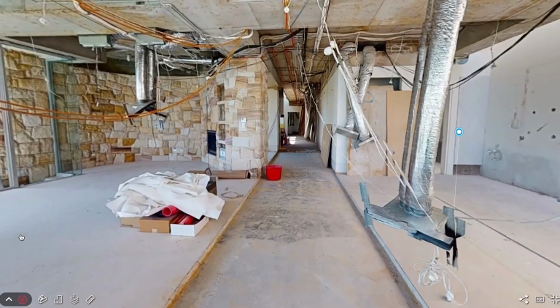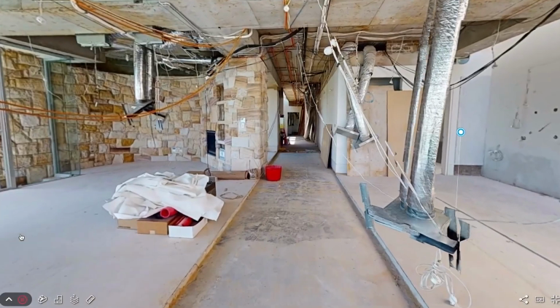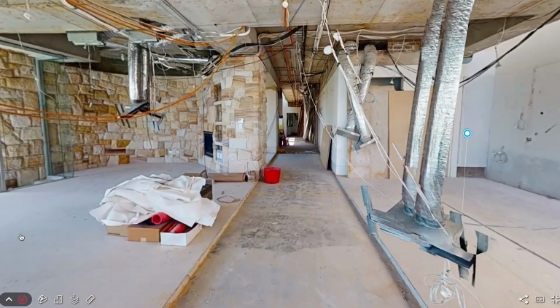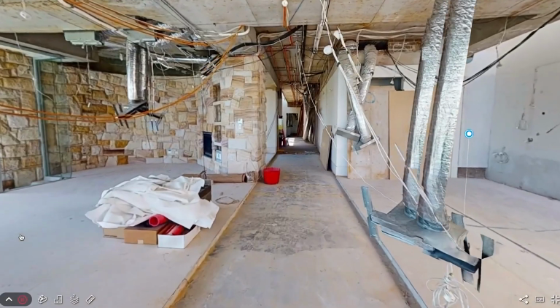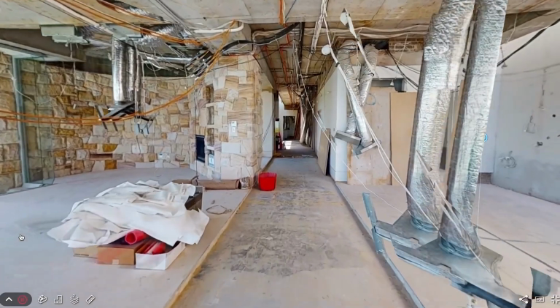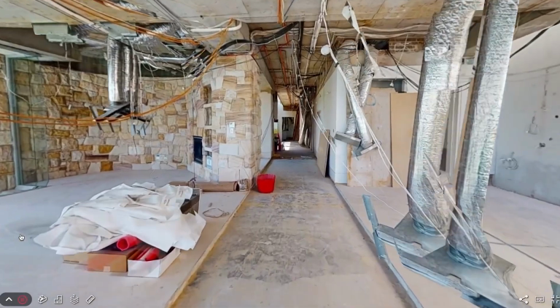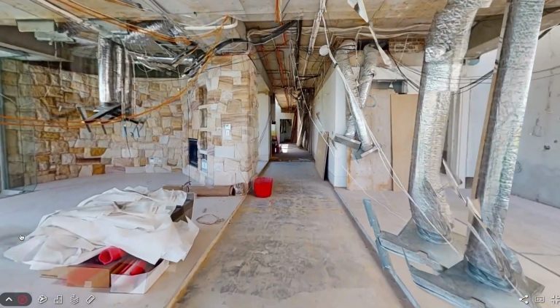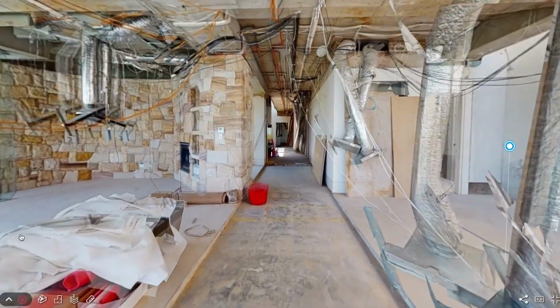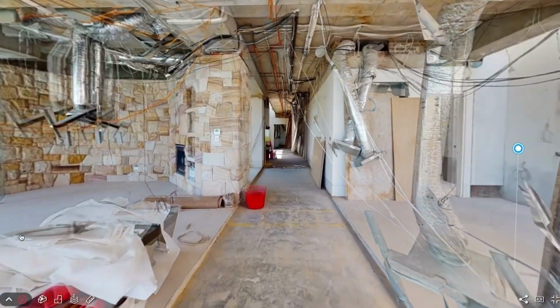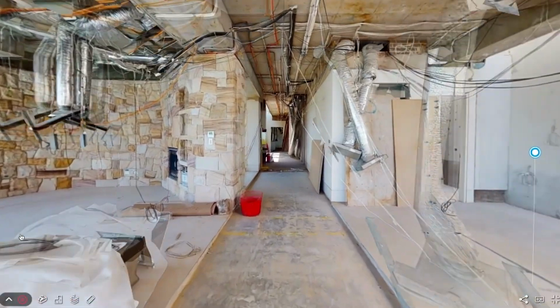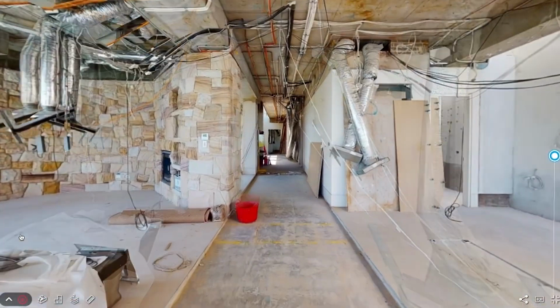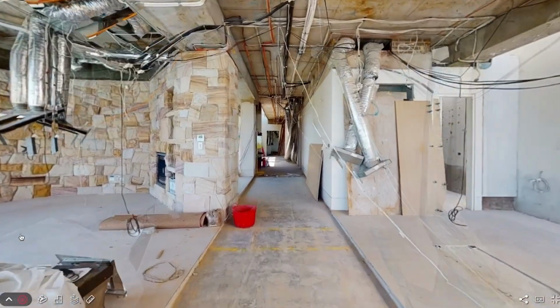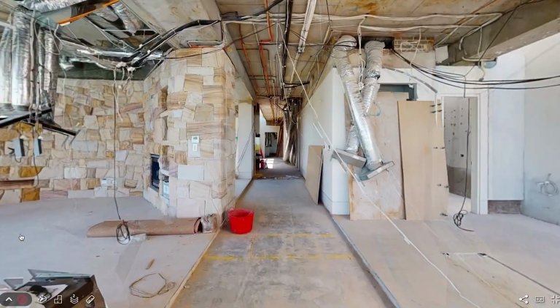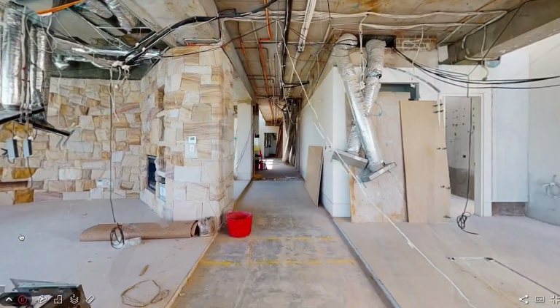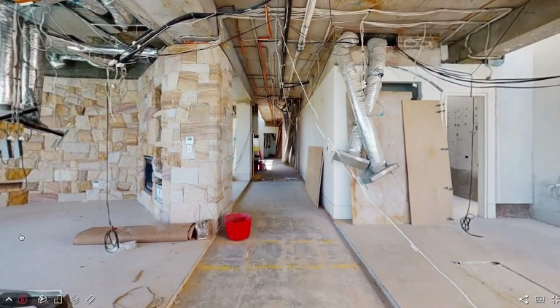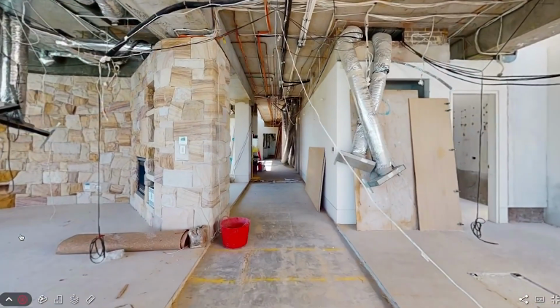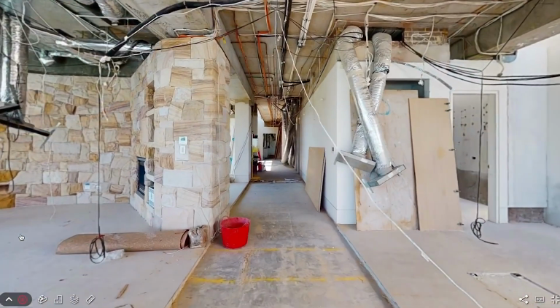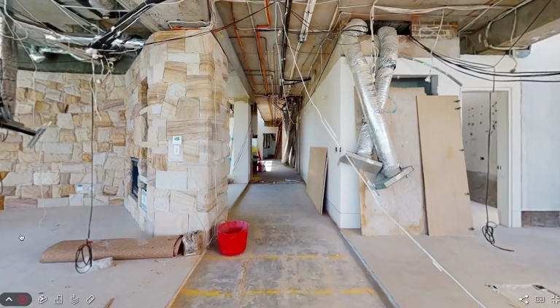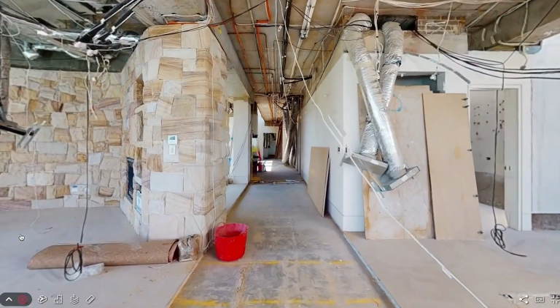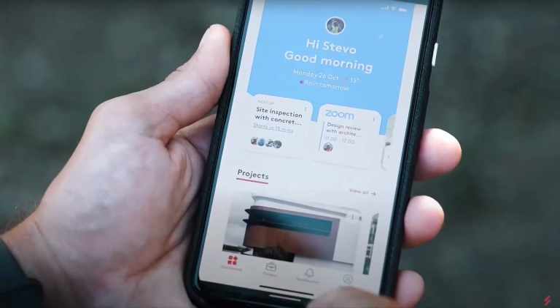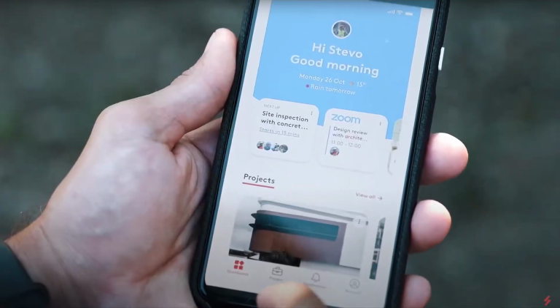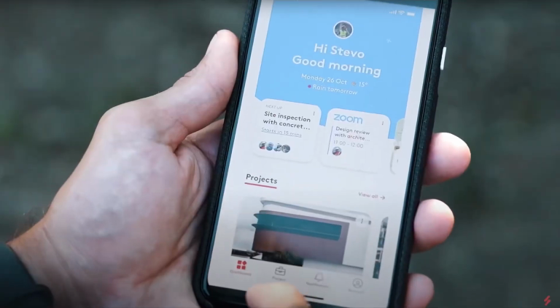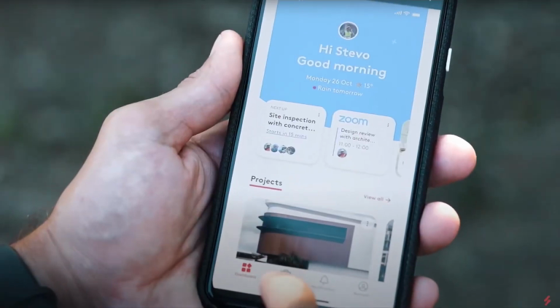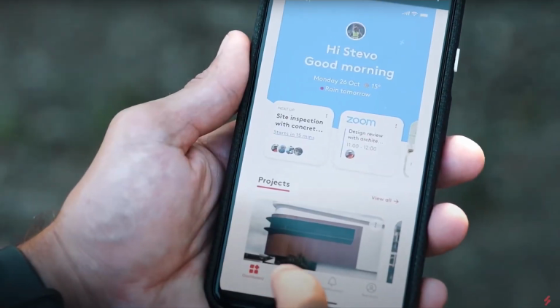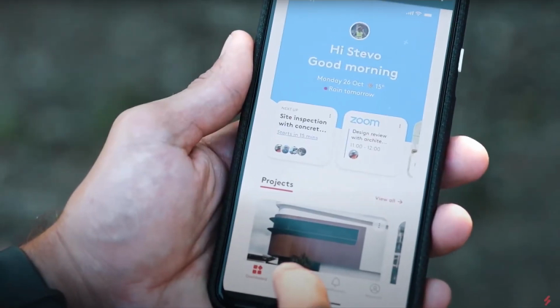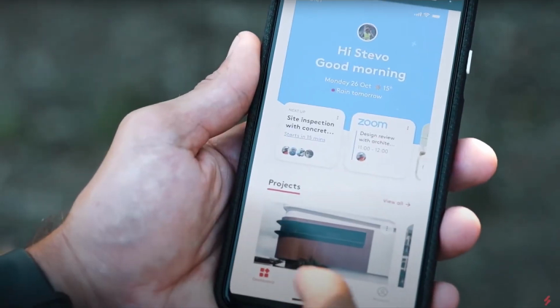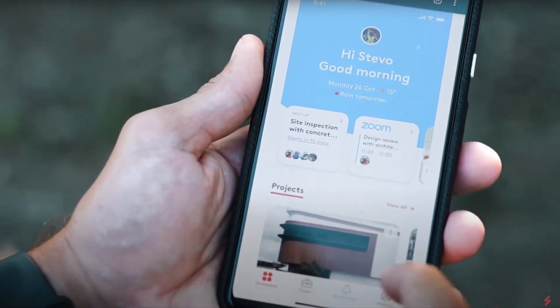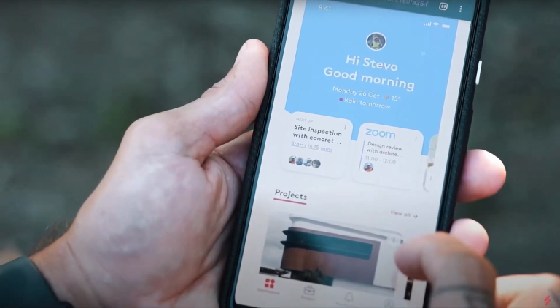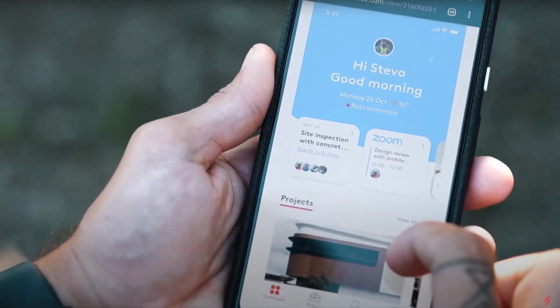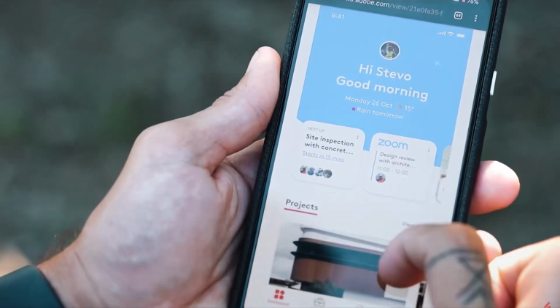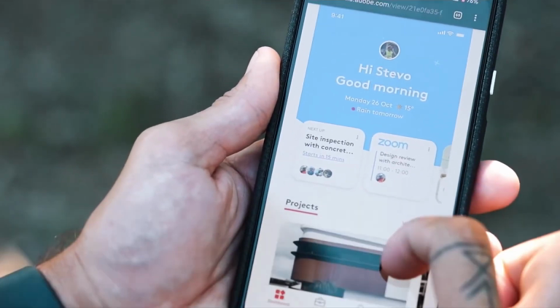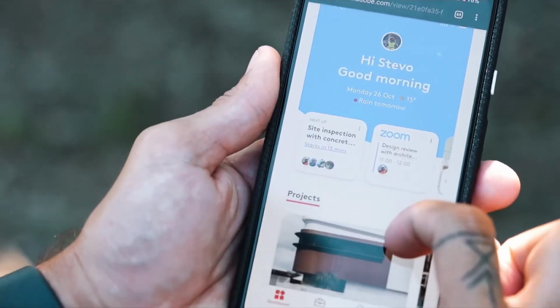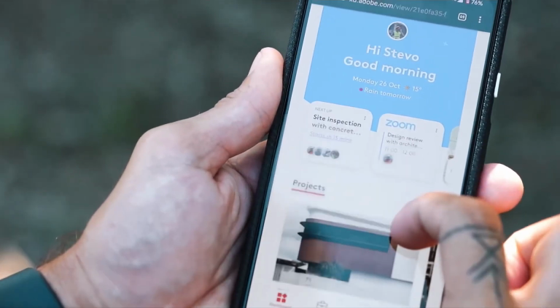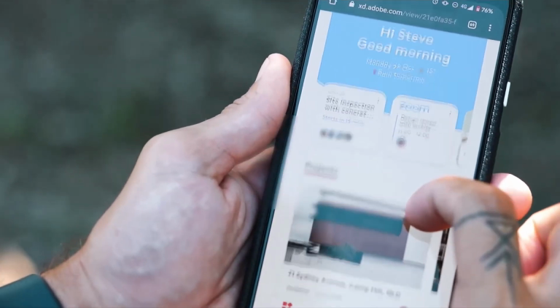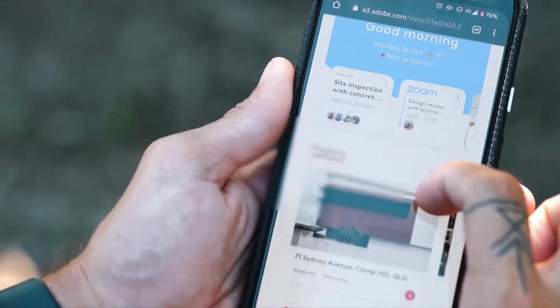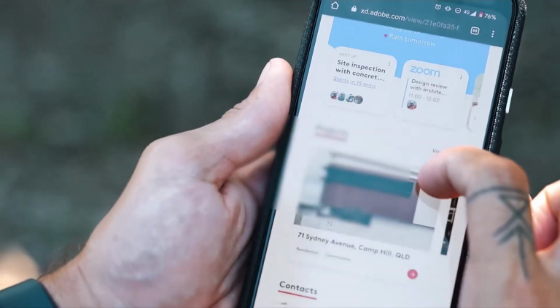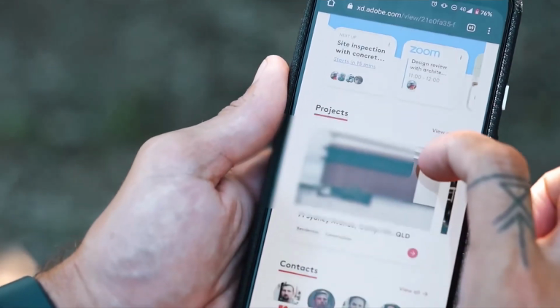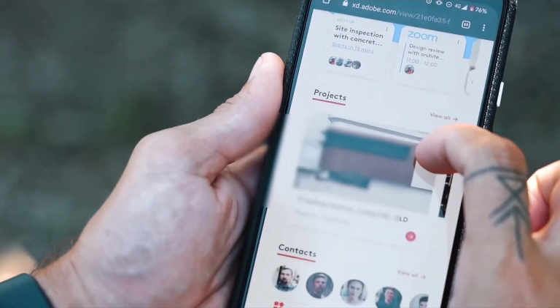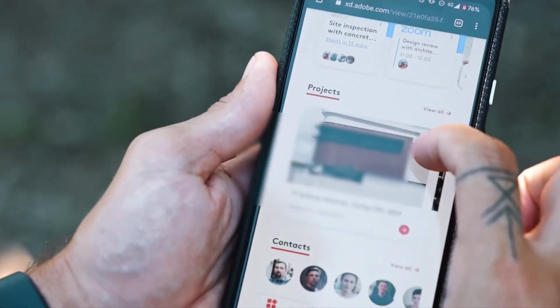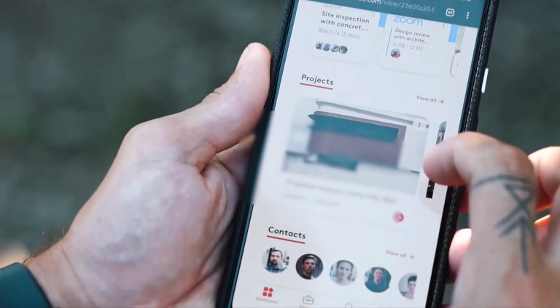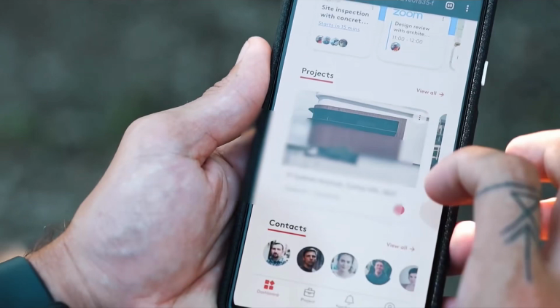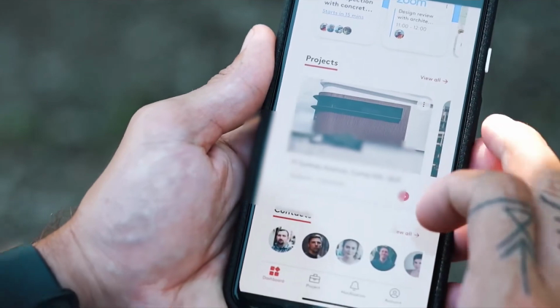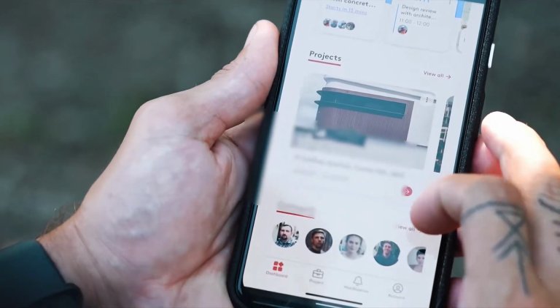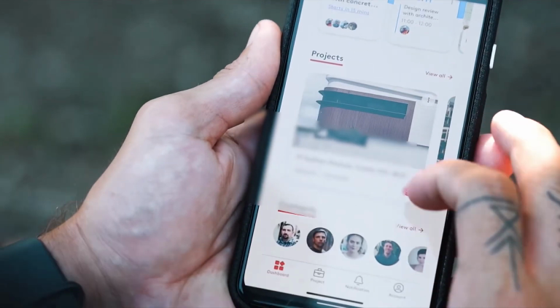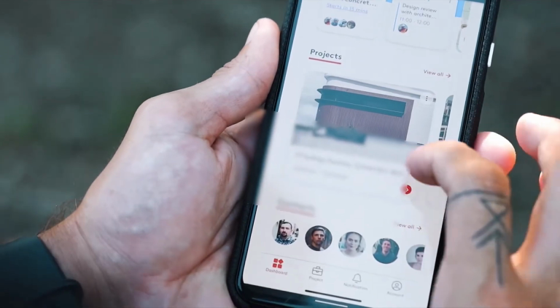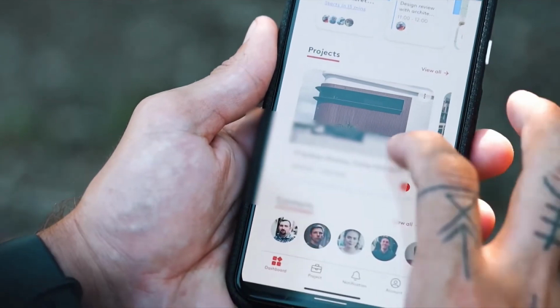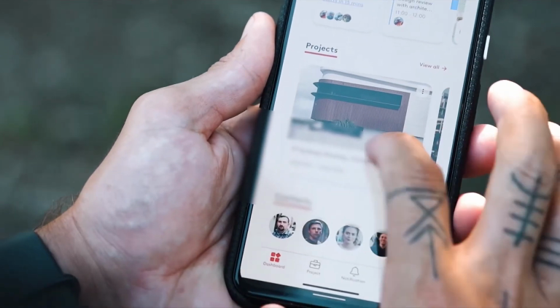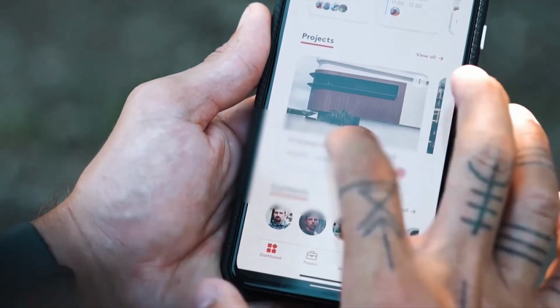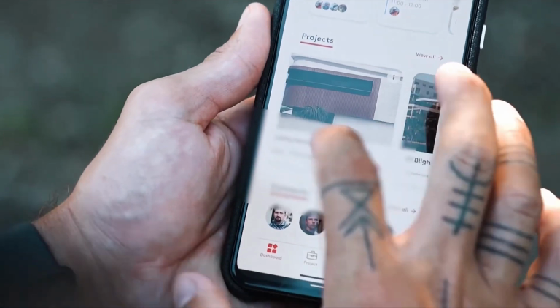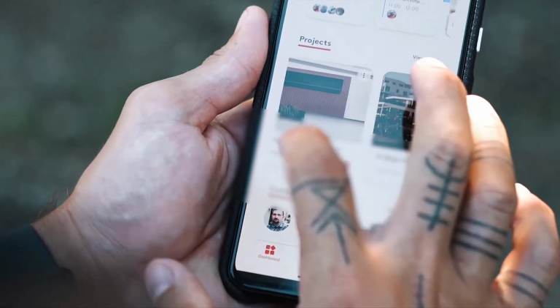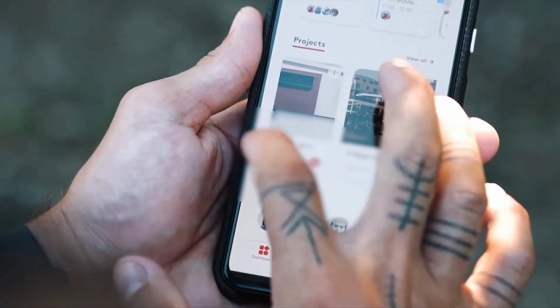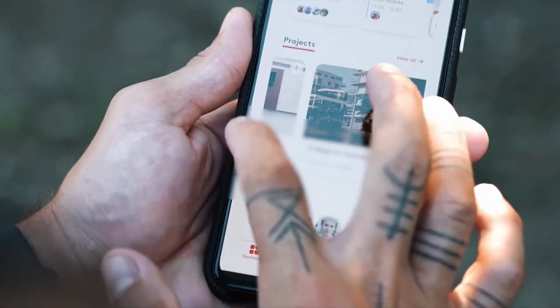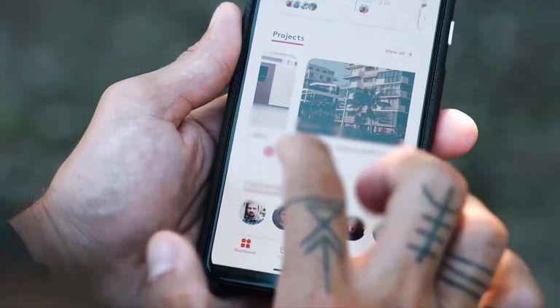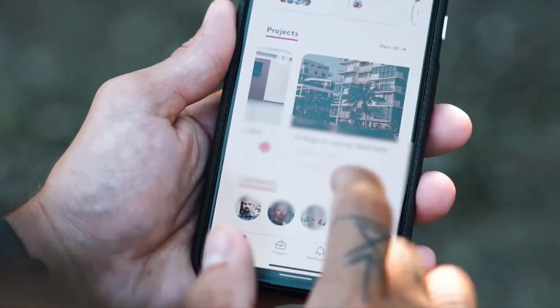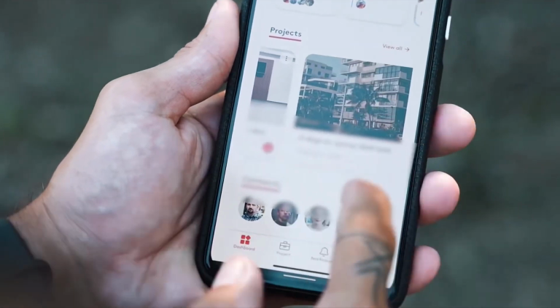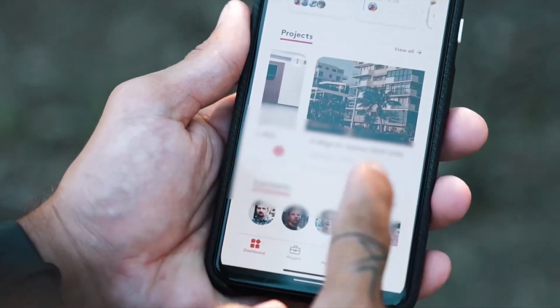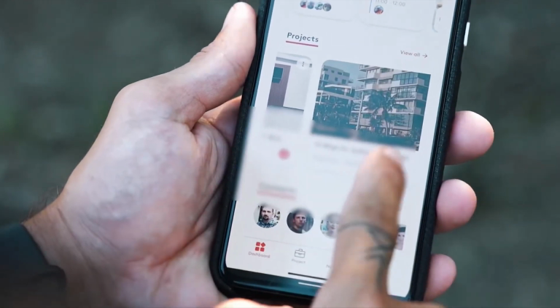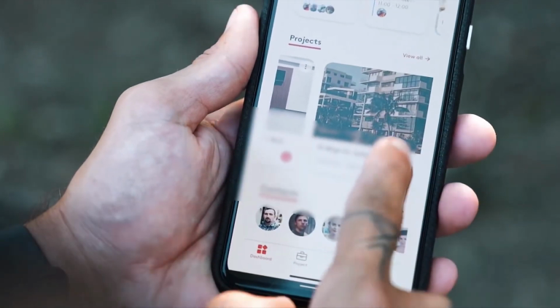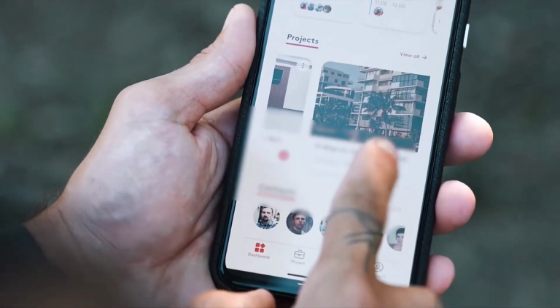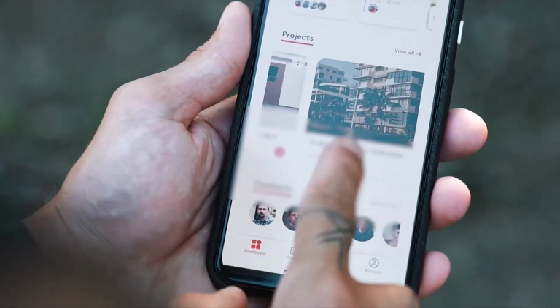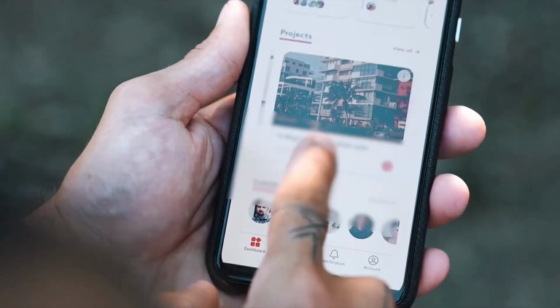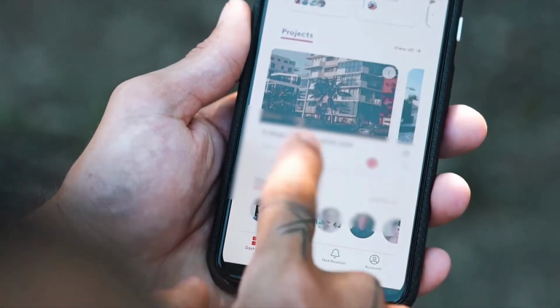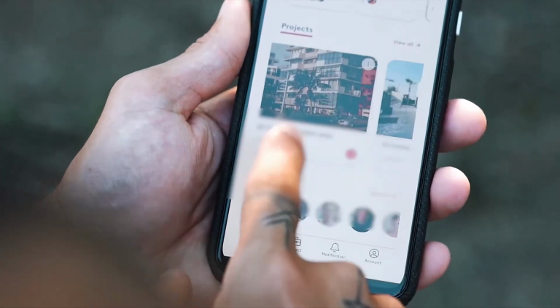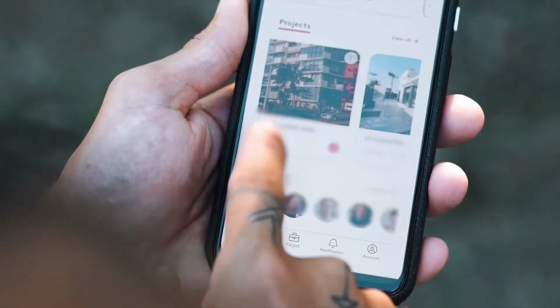Through visualization we can support users to easily understand what the current situation is on site, so that they can move on quickly with what needs to be done.